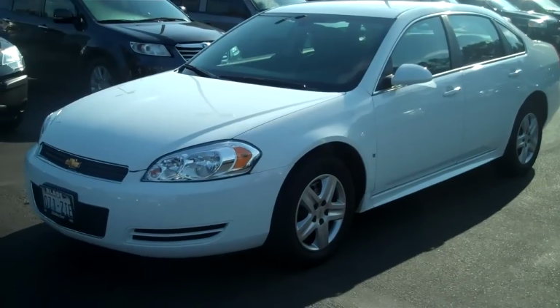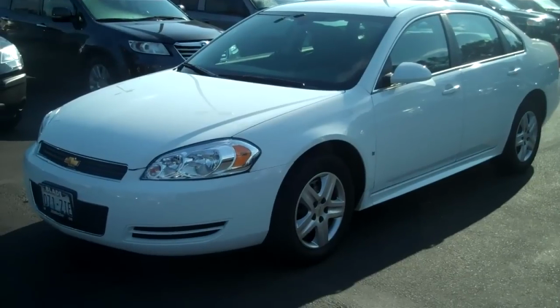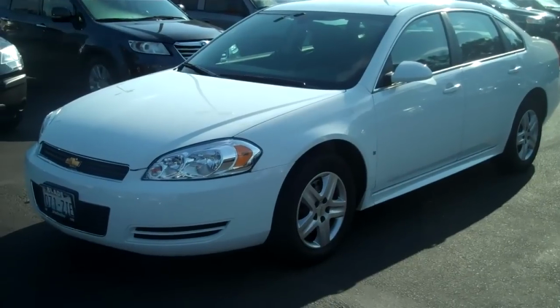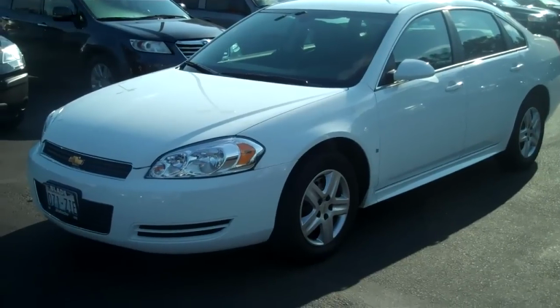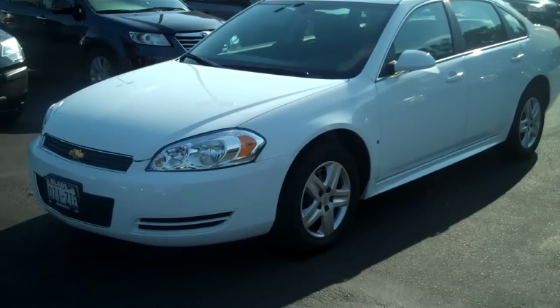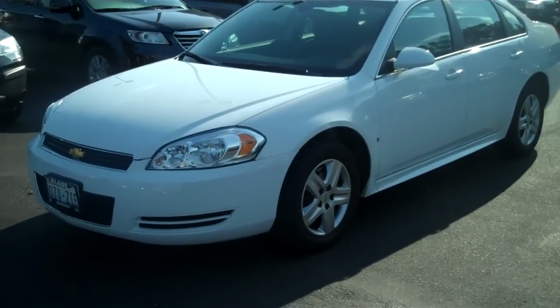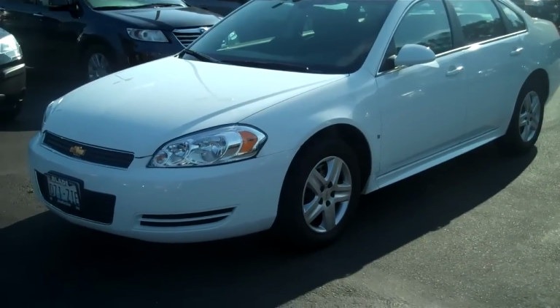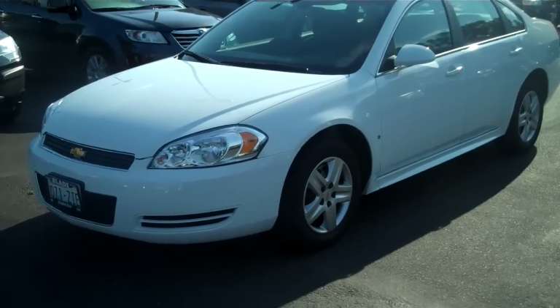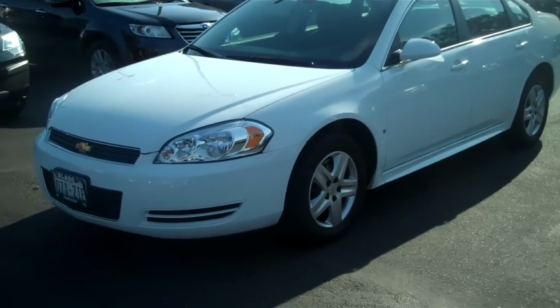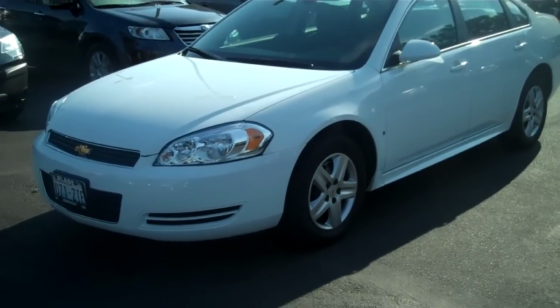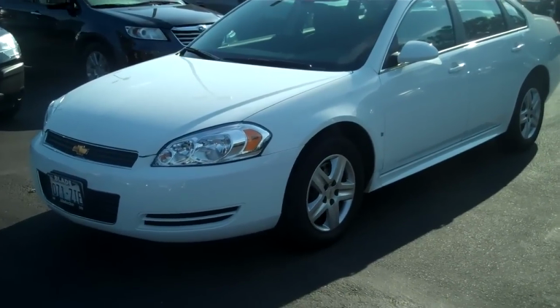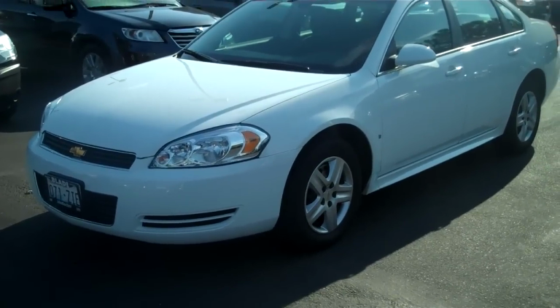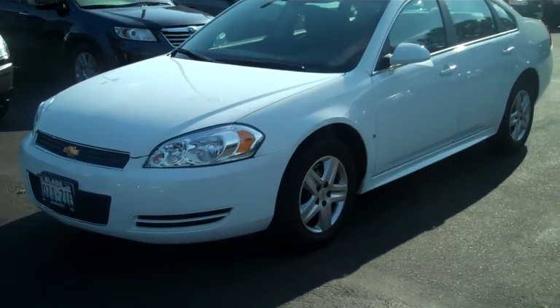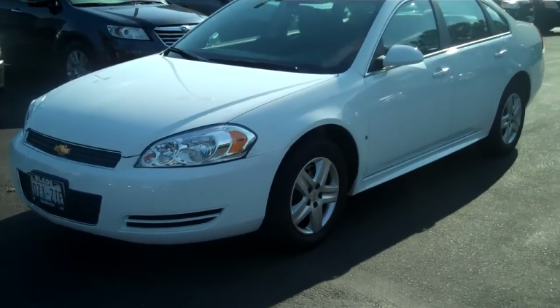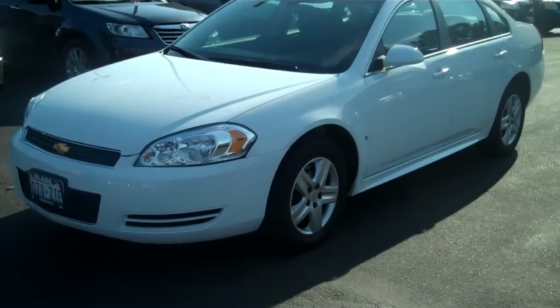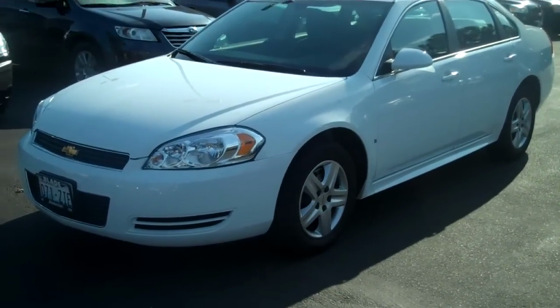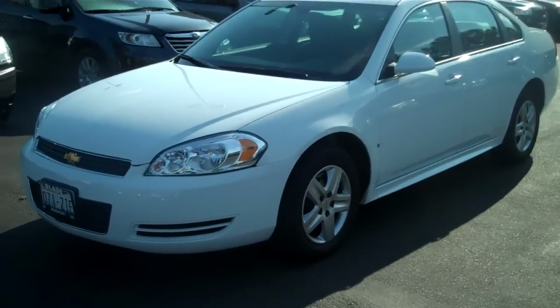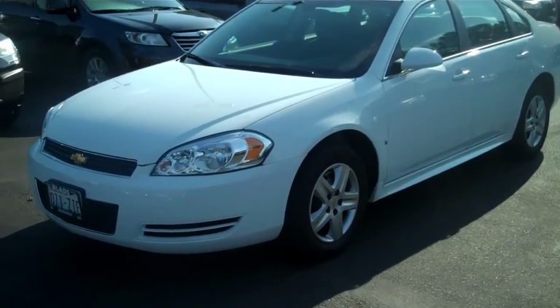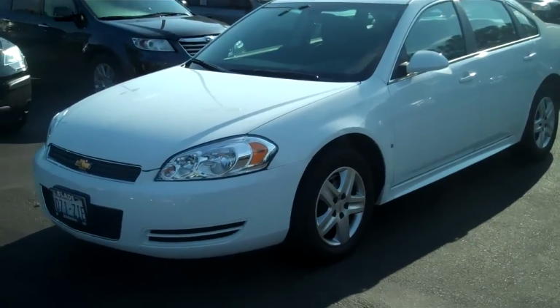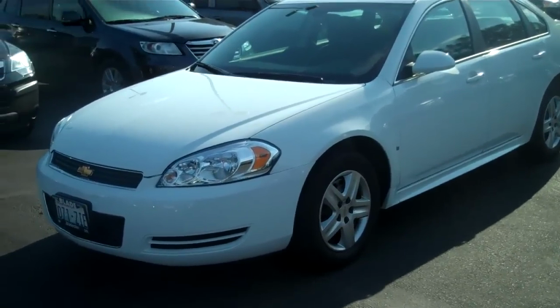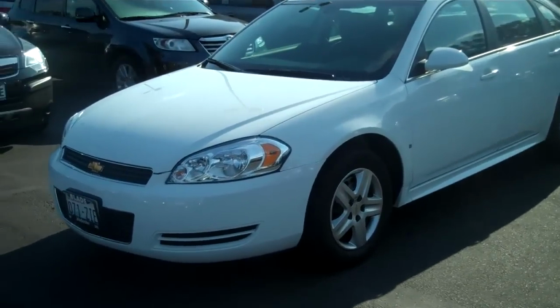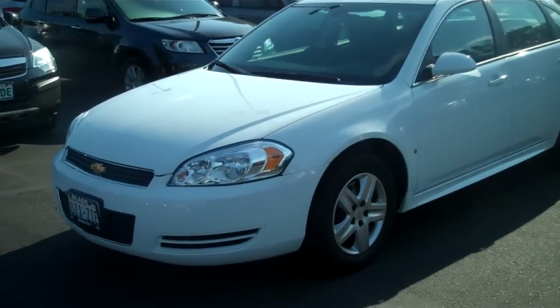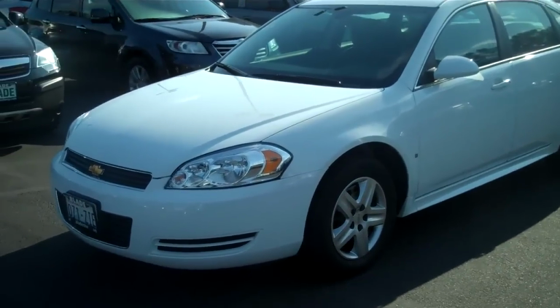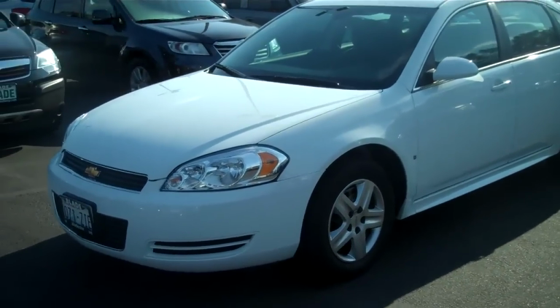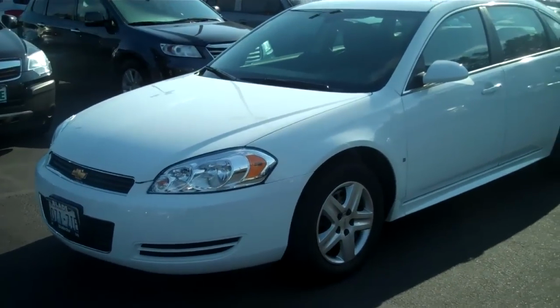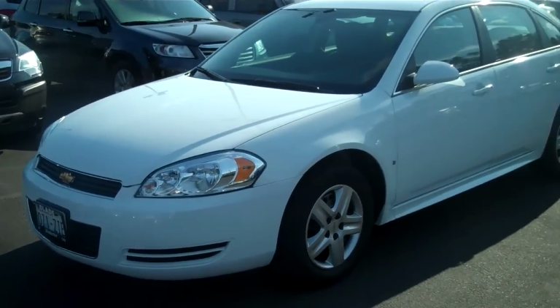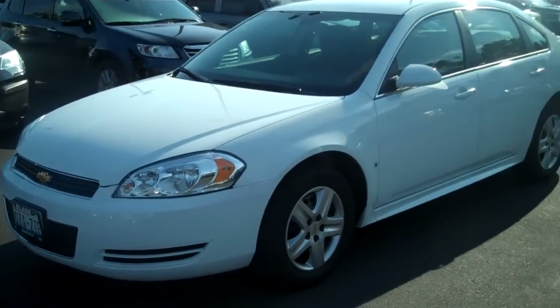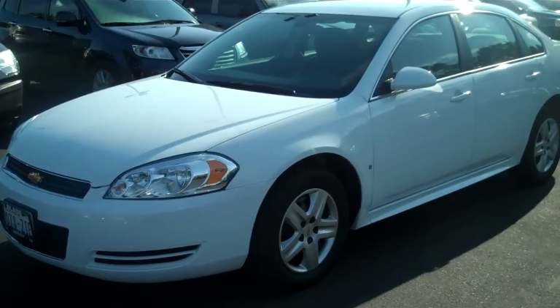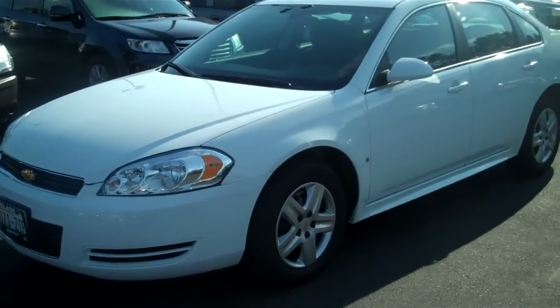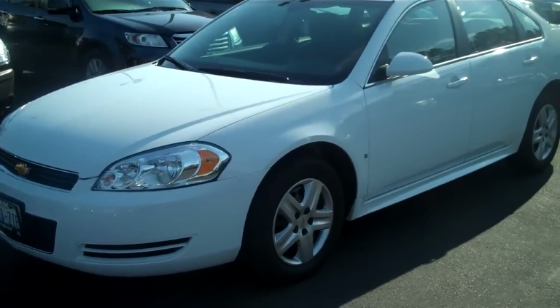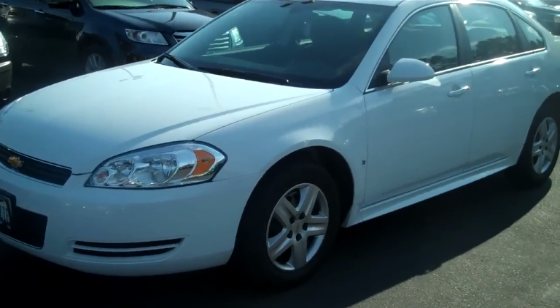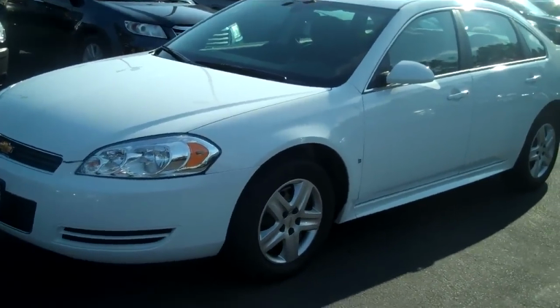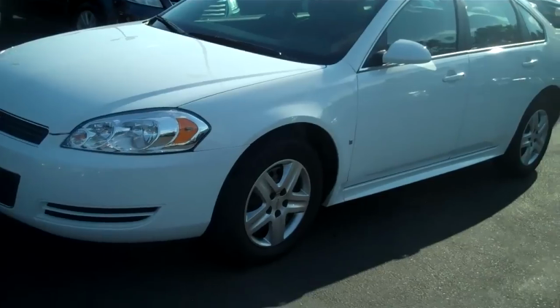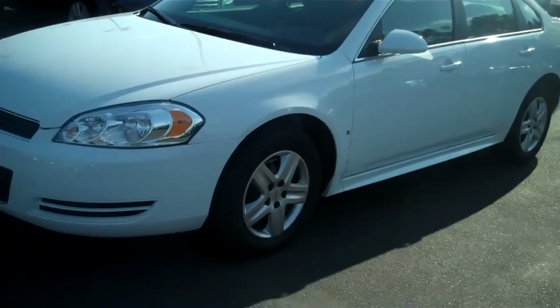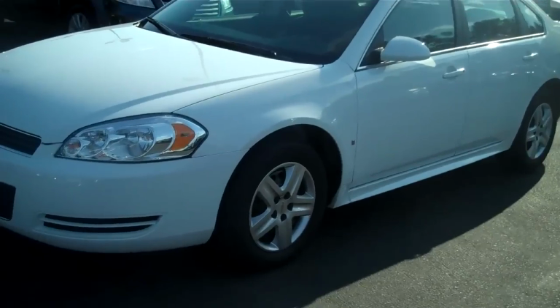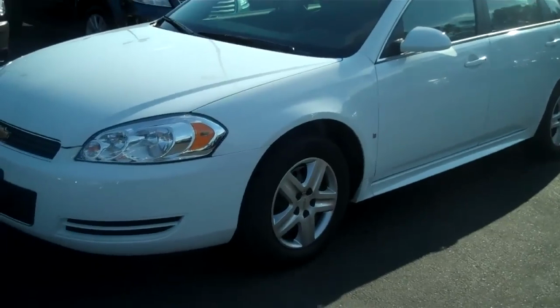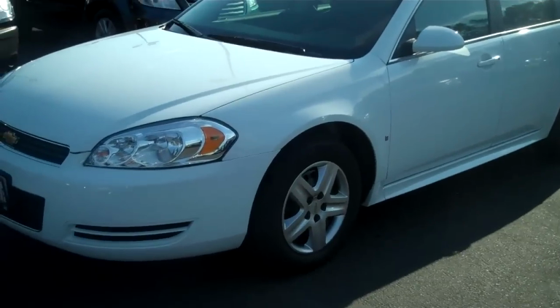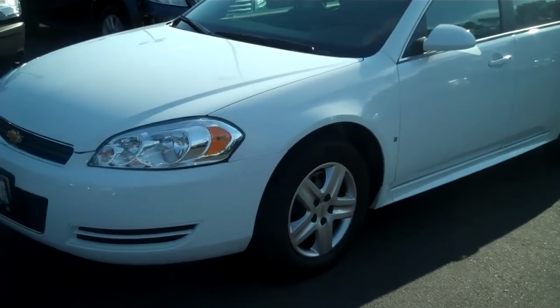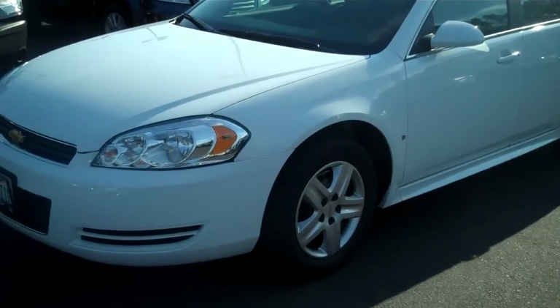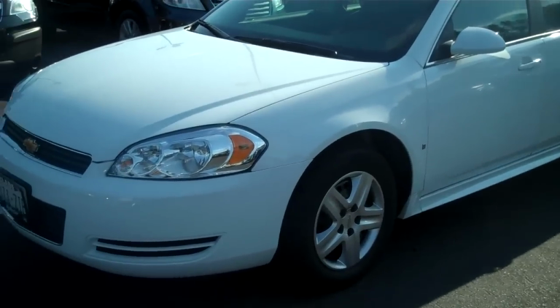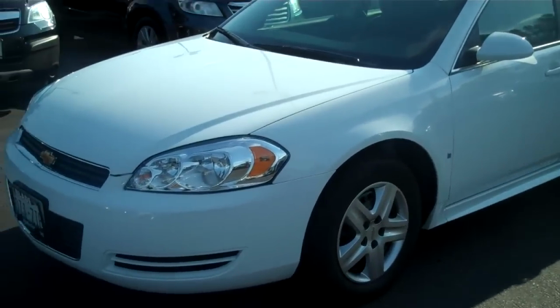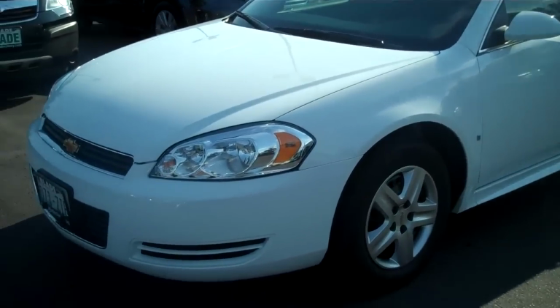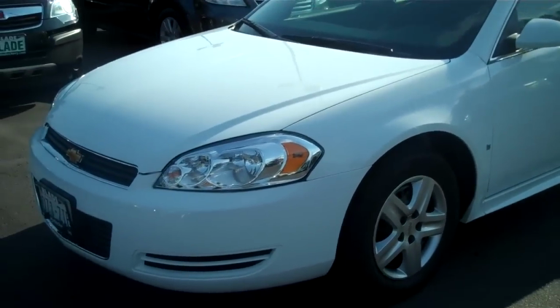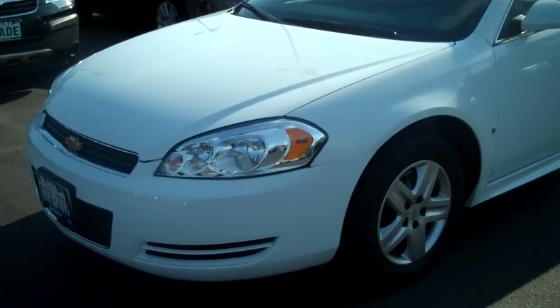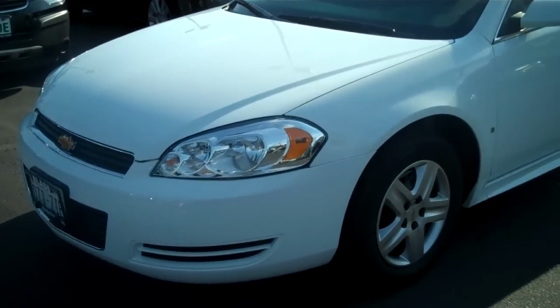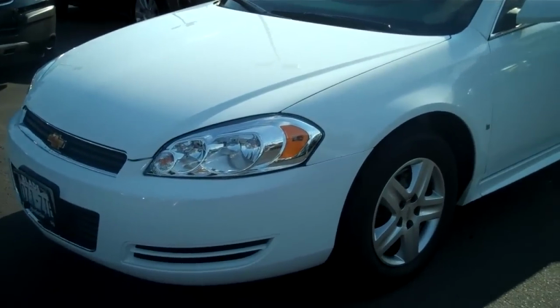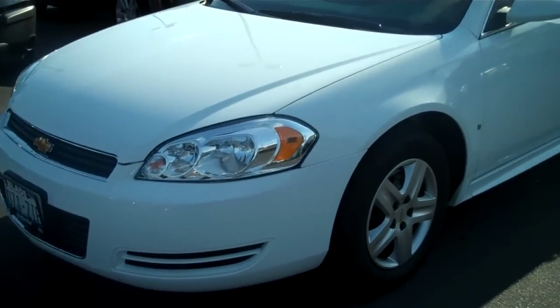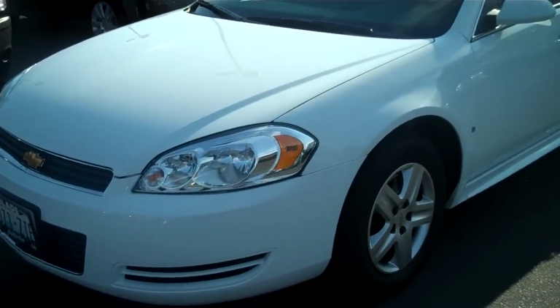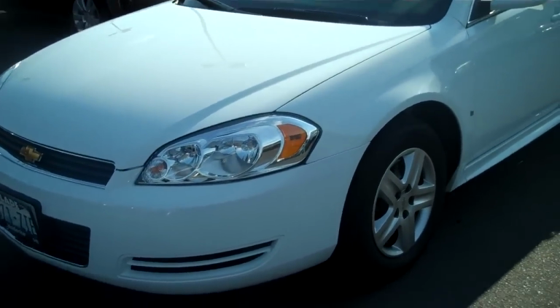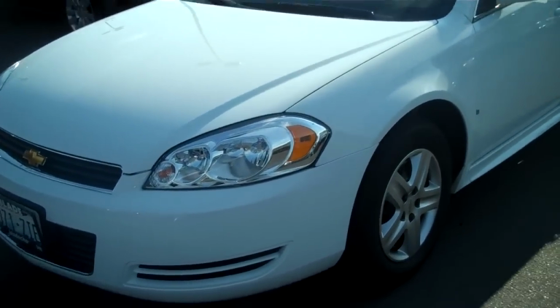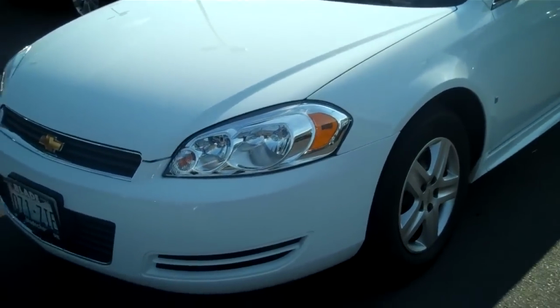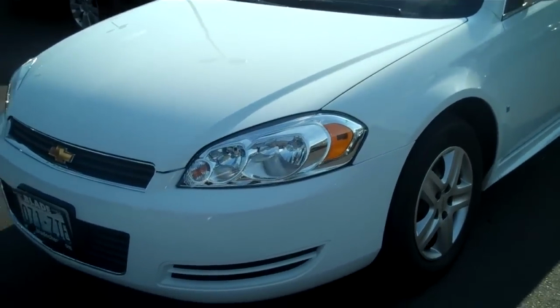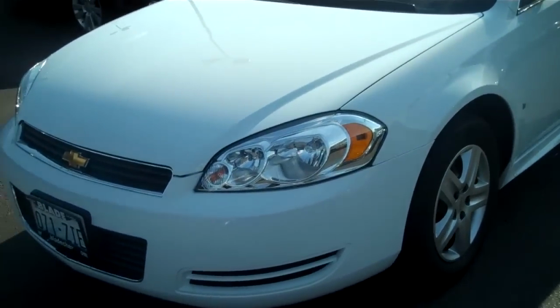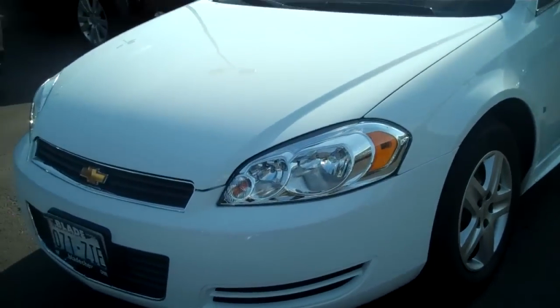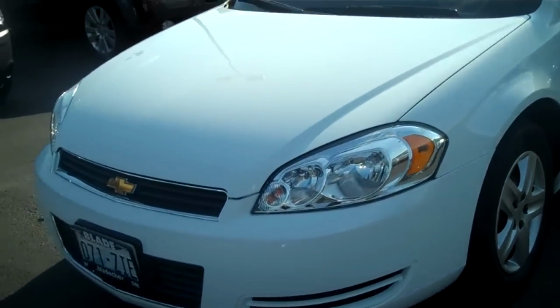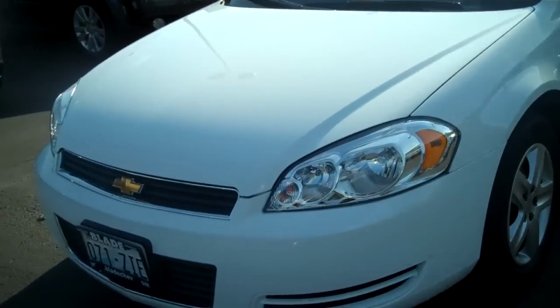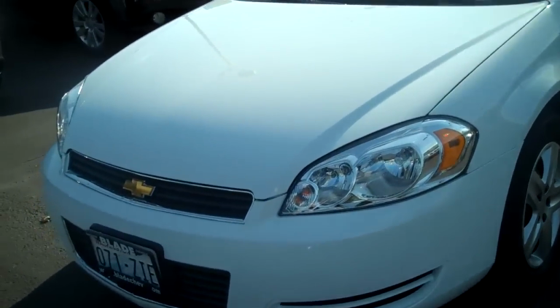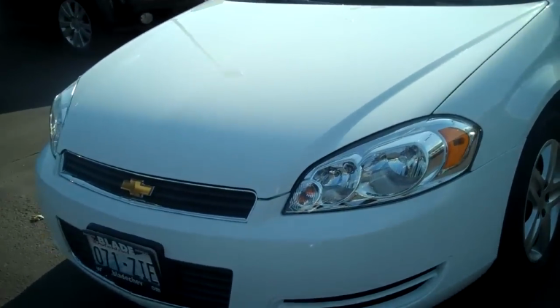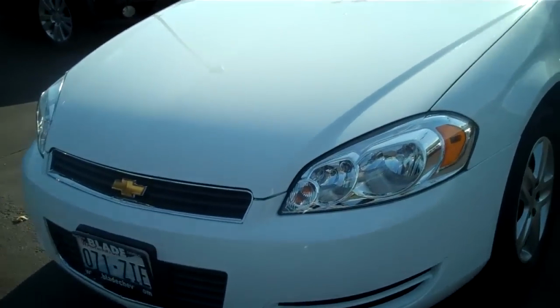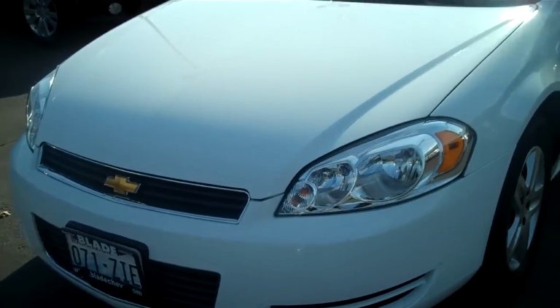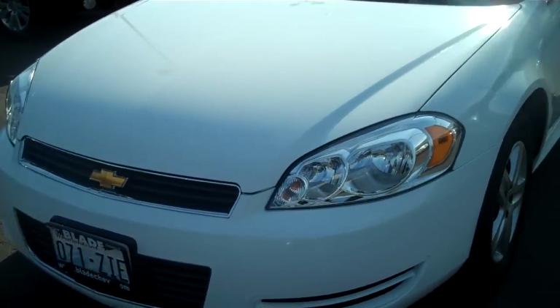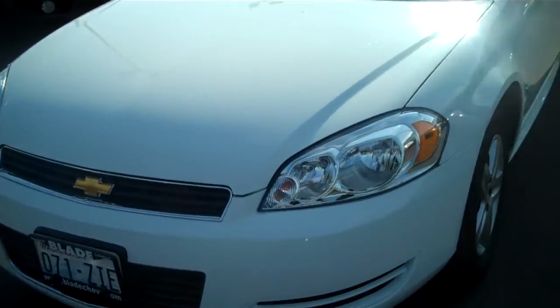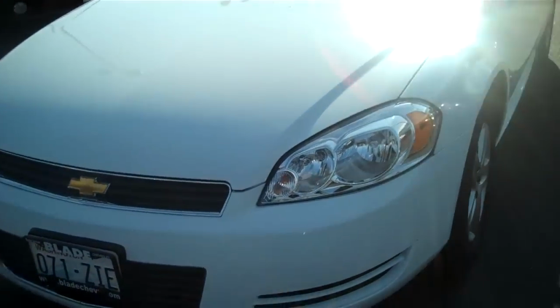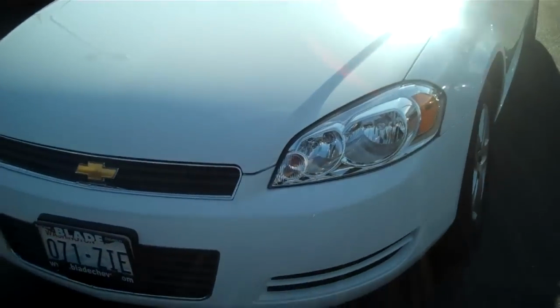Hi, Doug Williams, Blade Chevrolet. Thank you very much for giving me a chance to show you the 2010 White Chevy Impala.